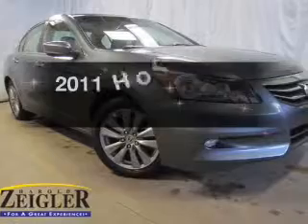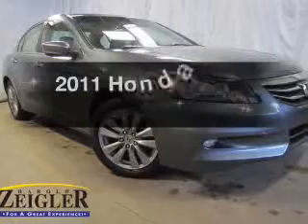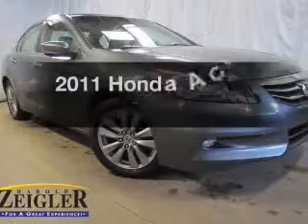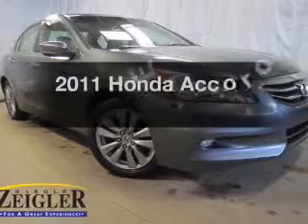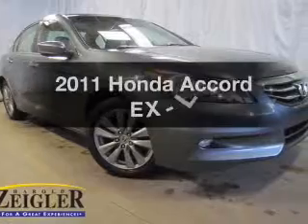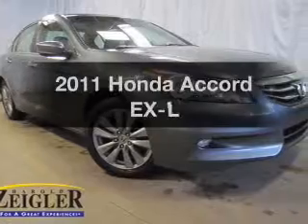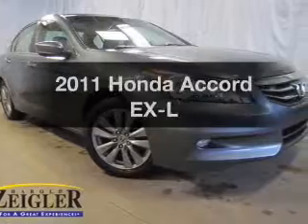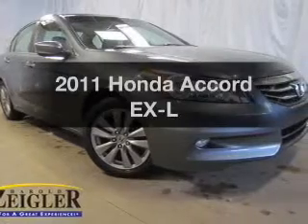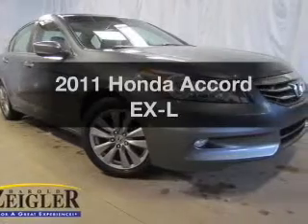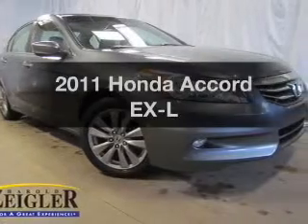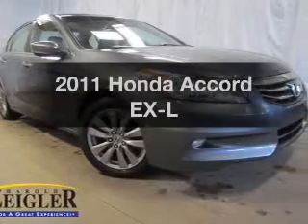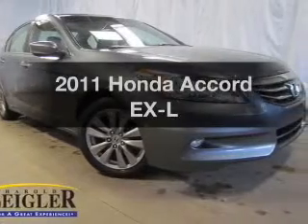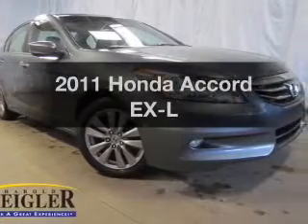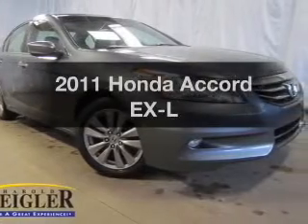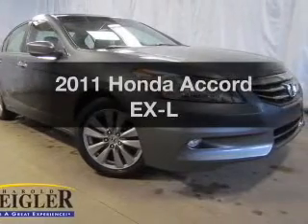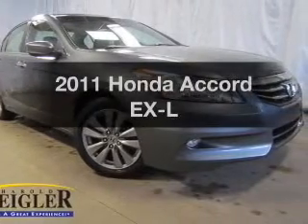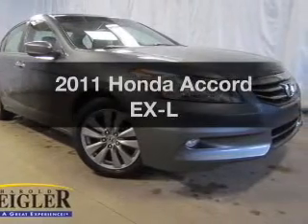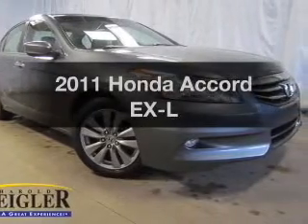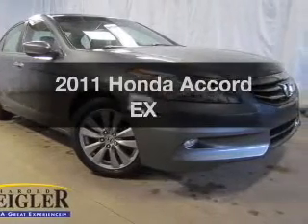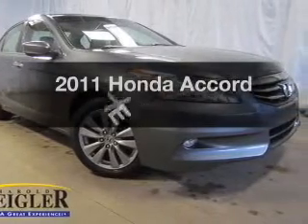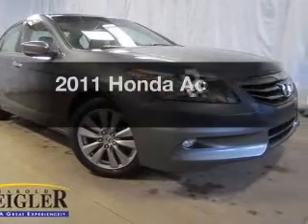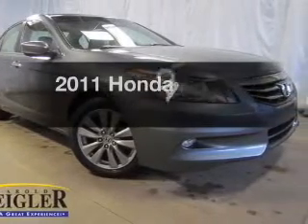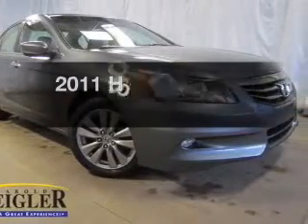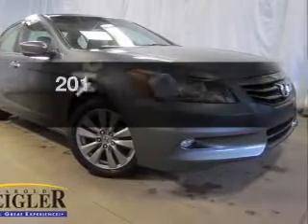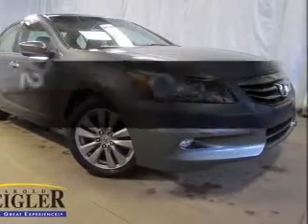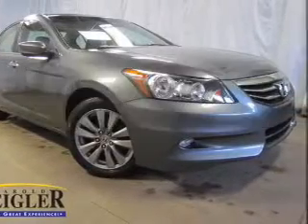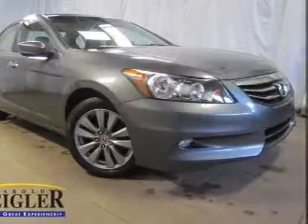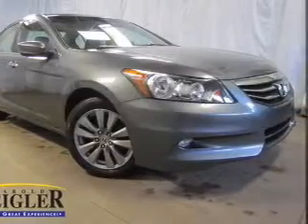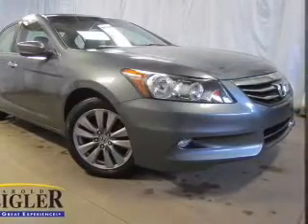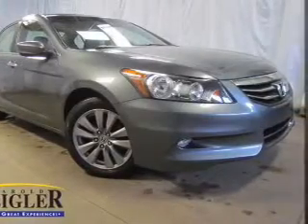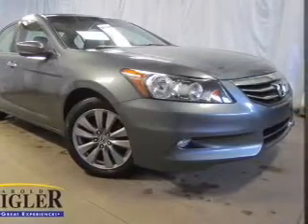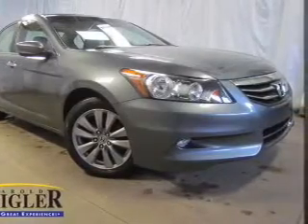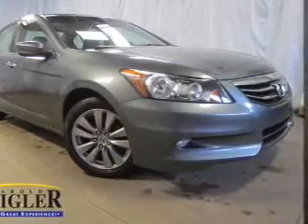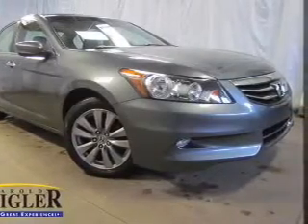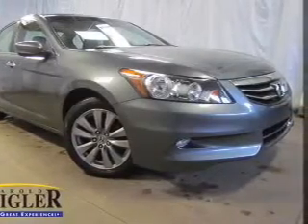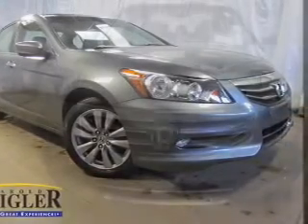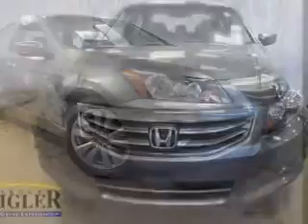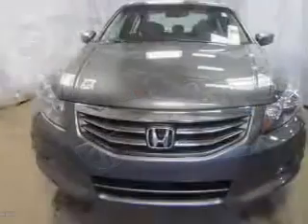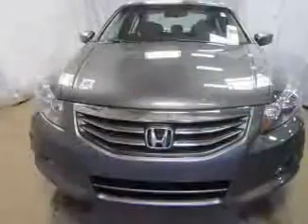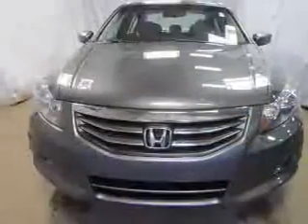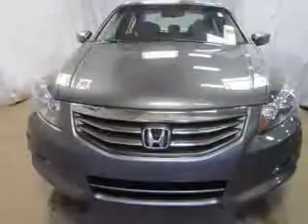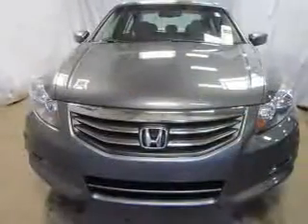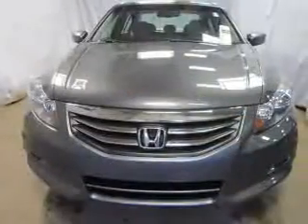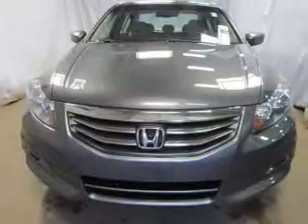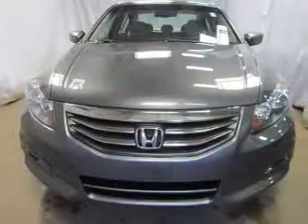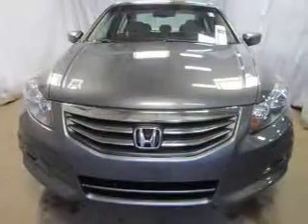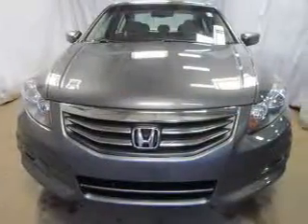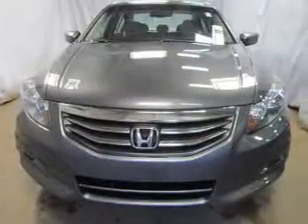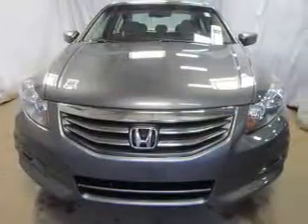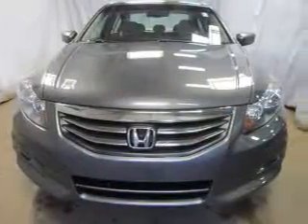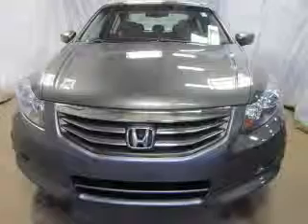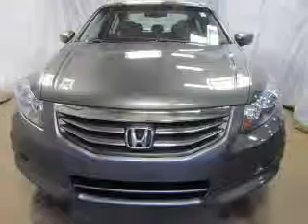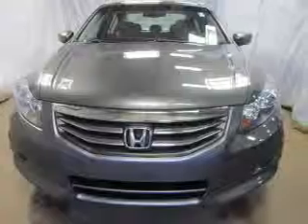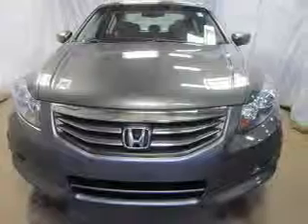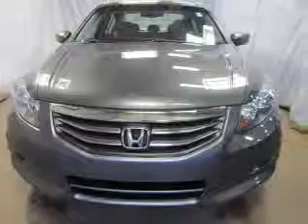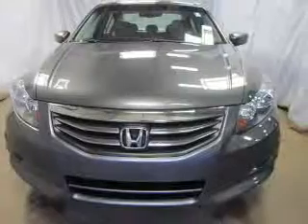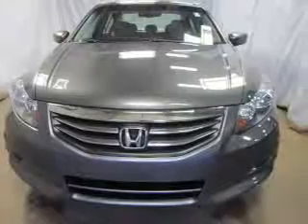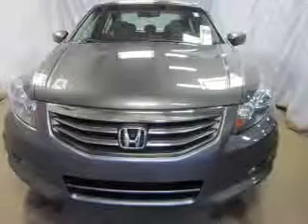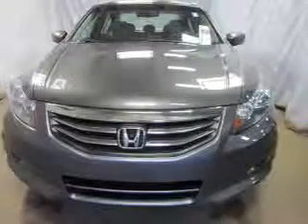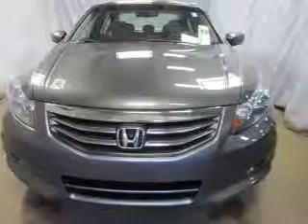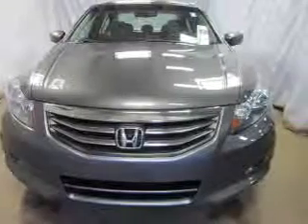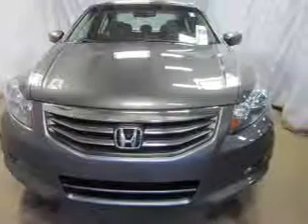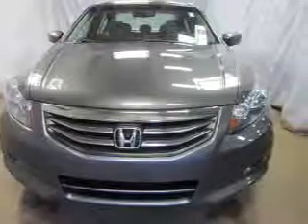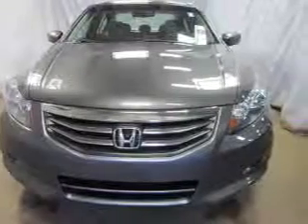Introducing the 2011 Honda Accord. If you're looking for a first-rate auto, this one could be yours today.